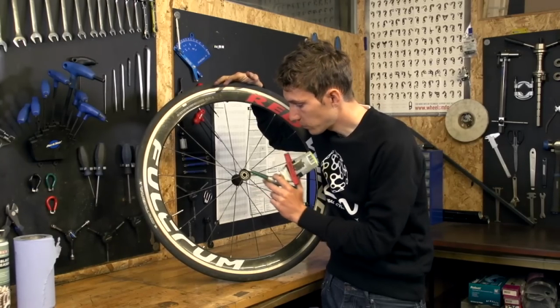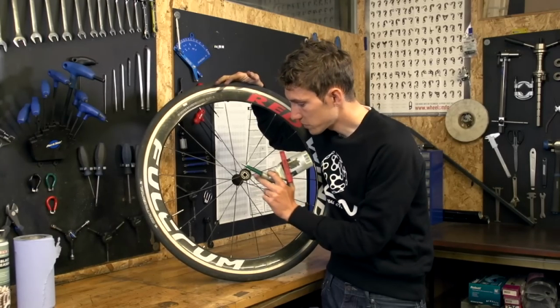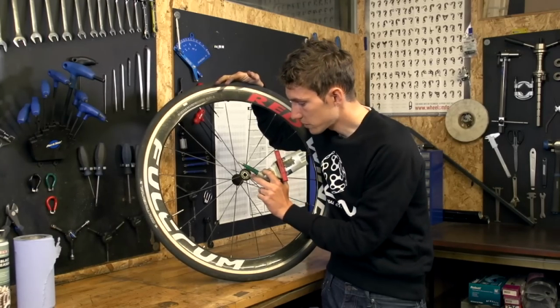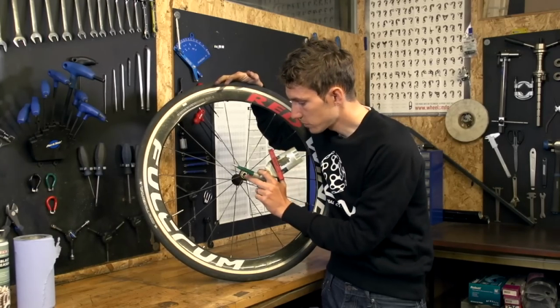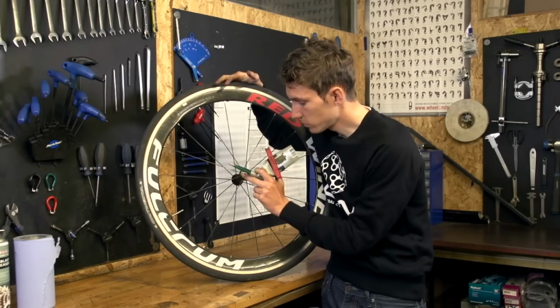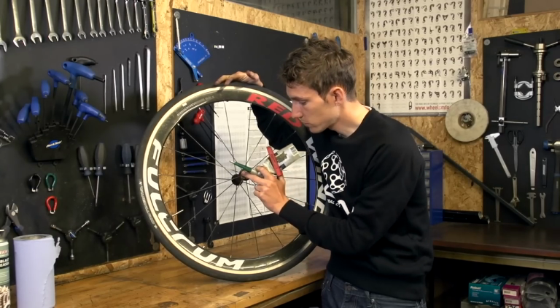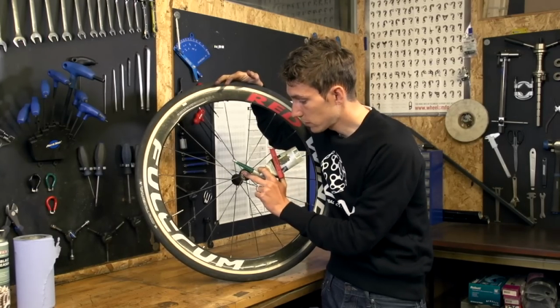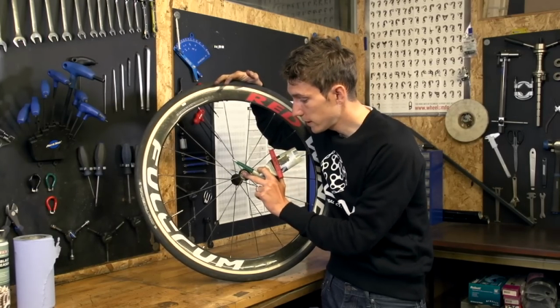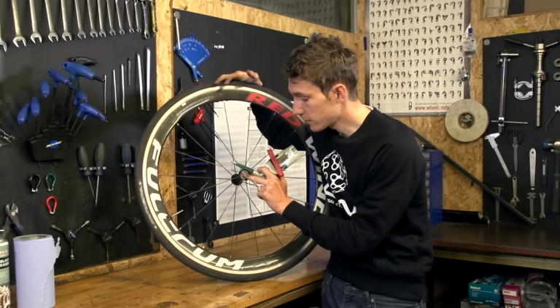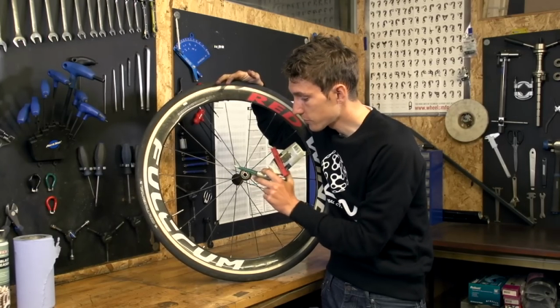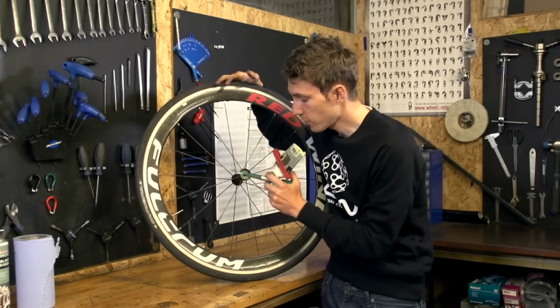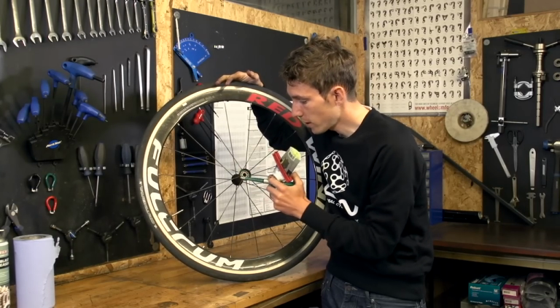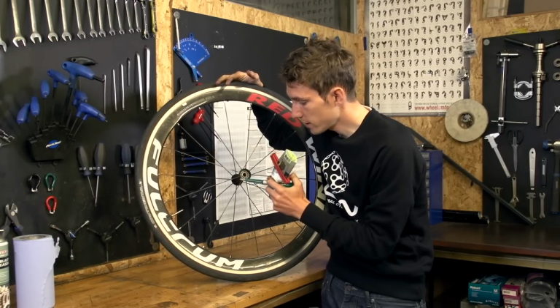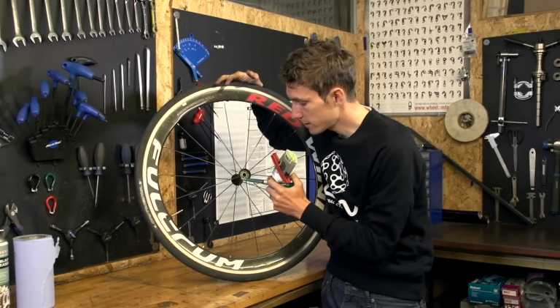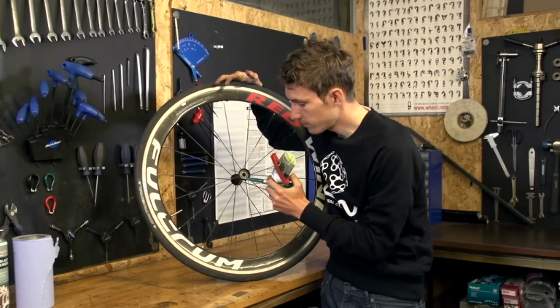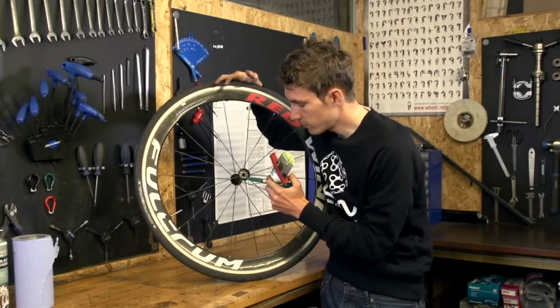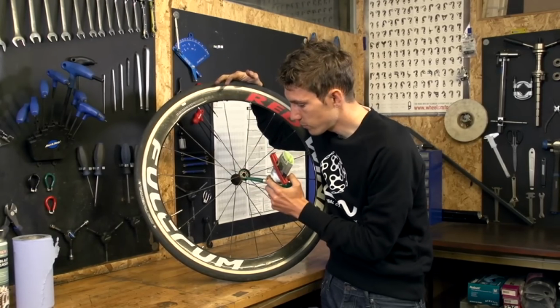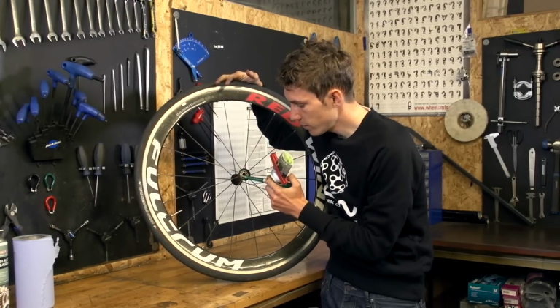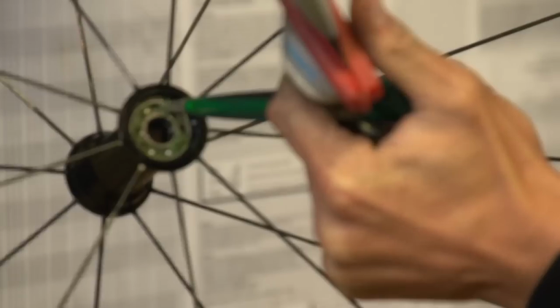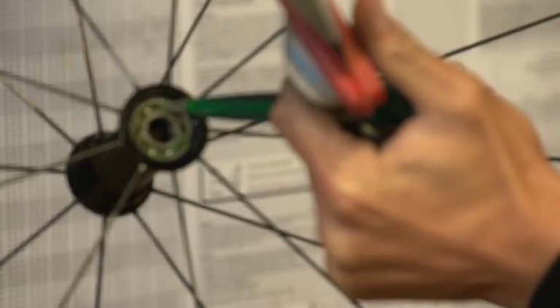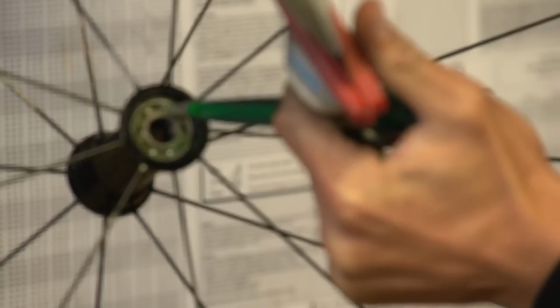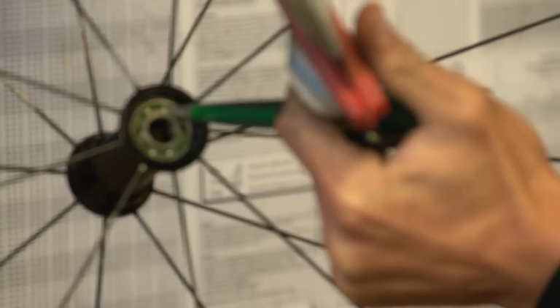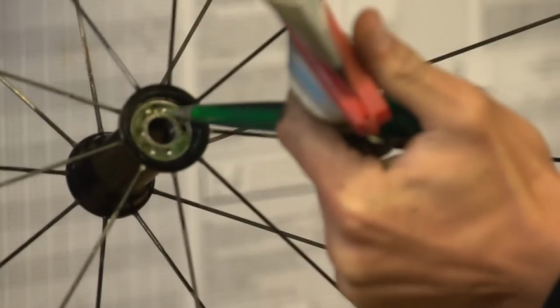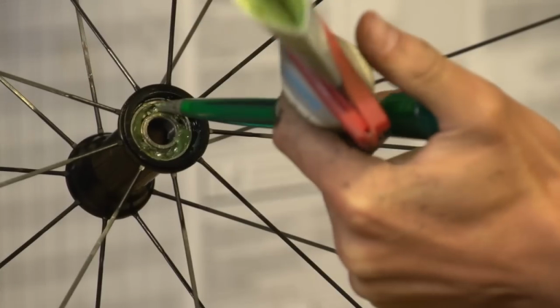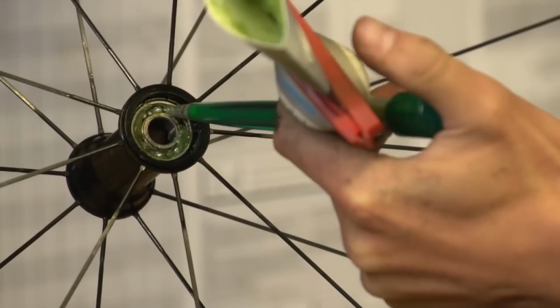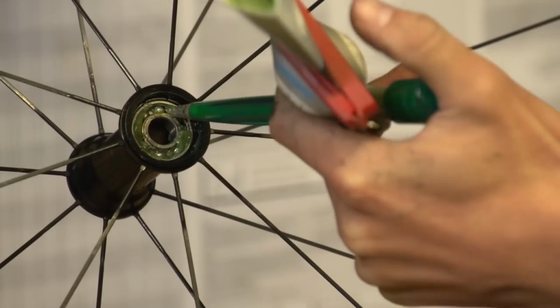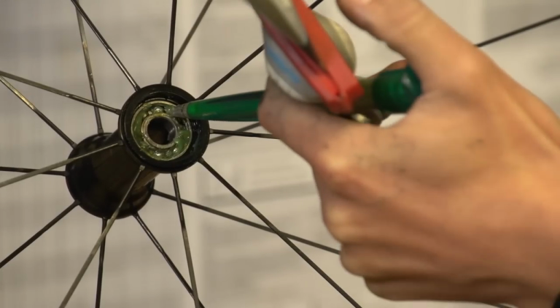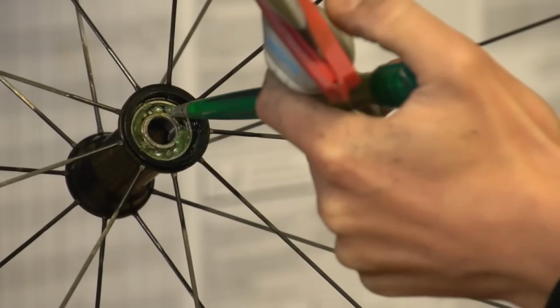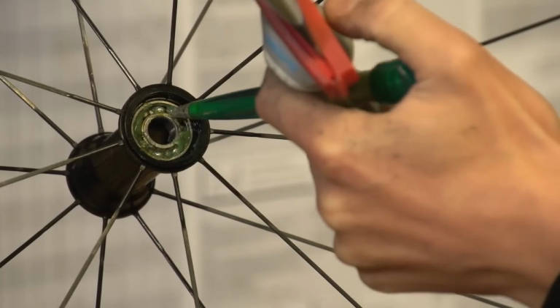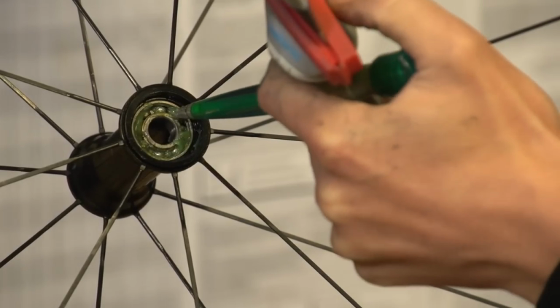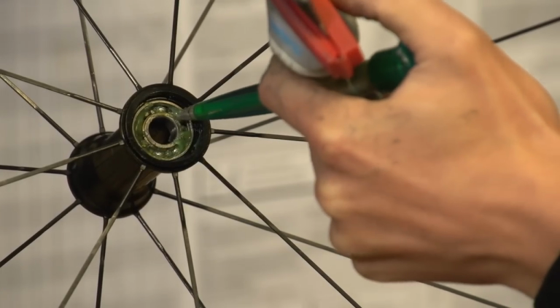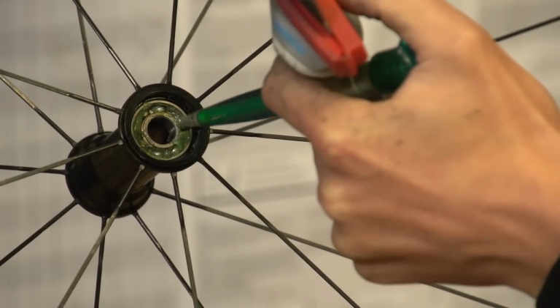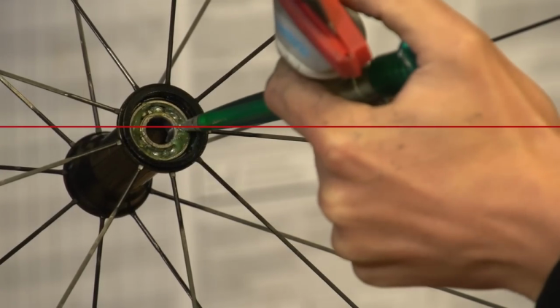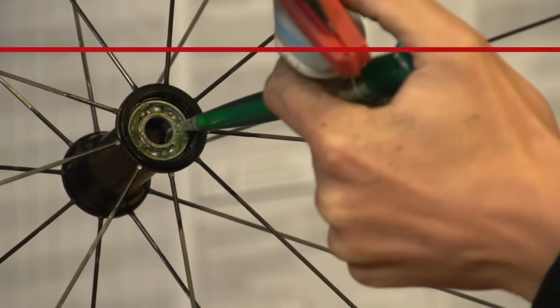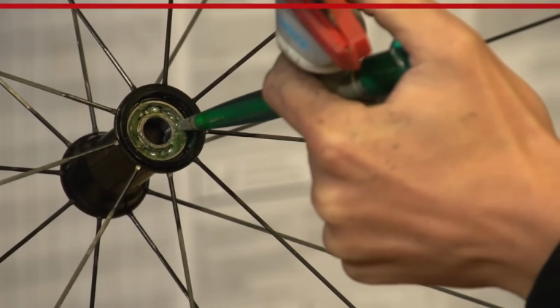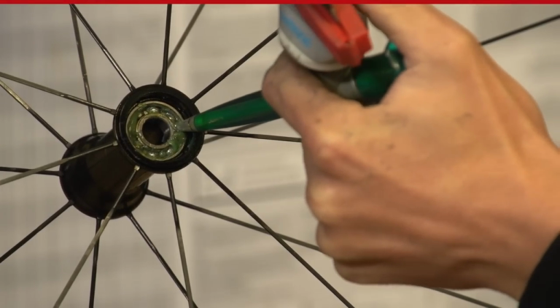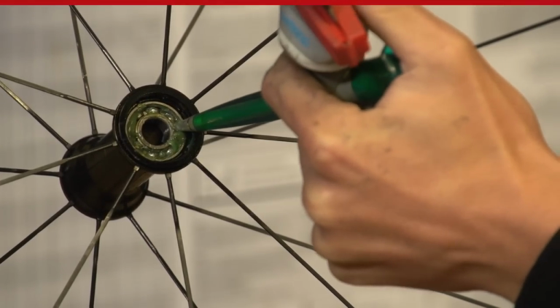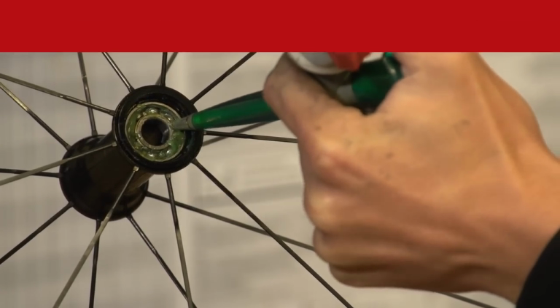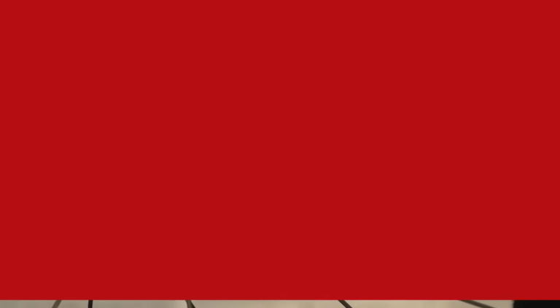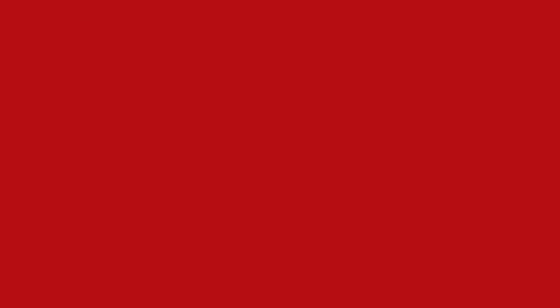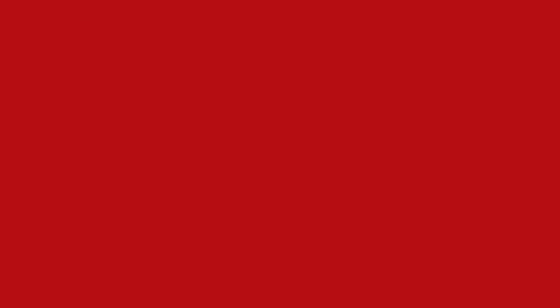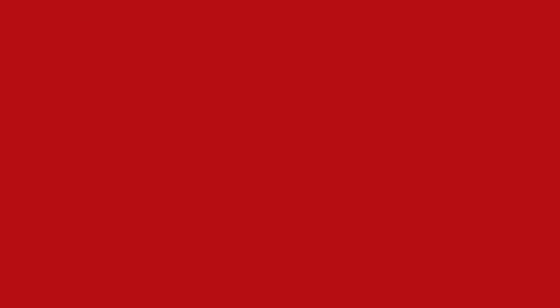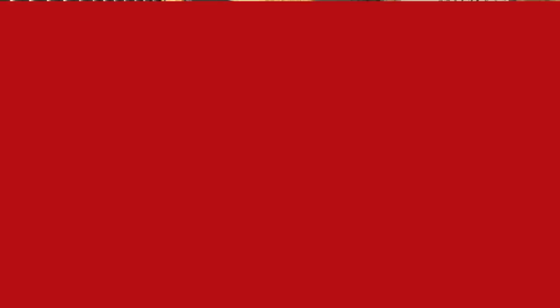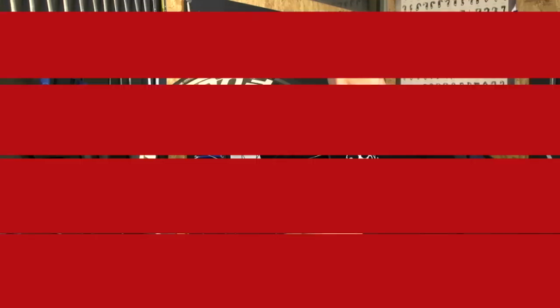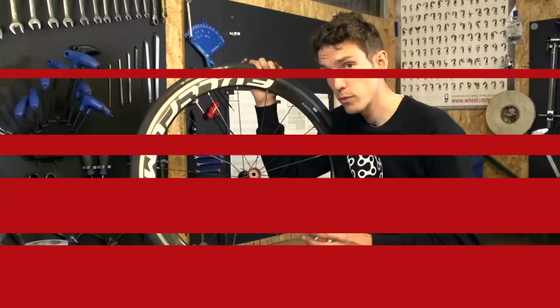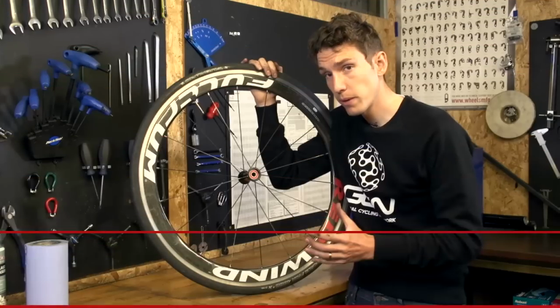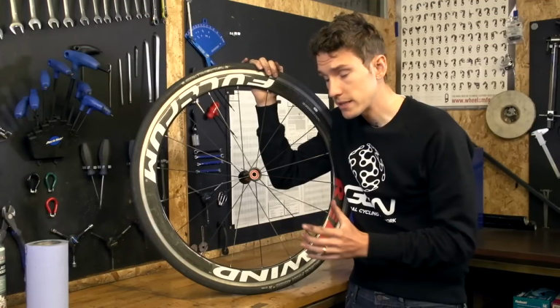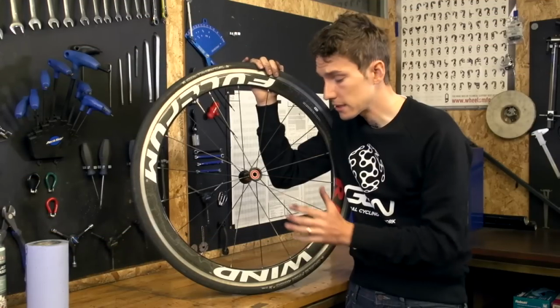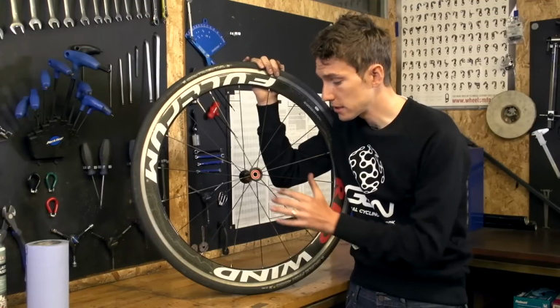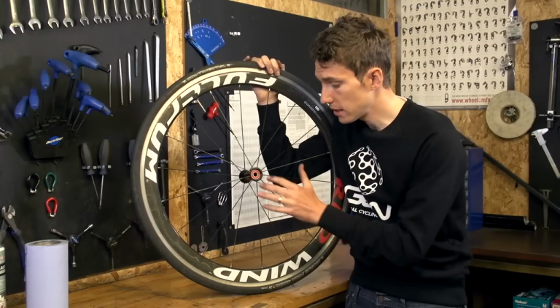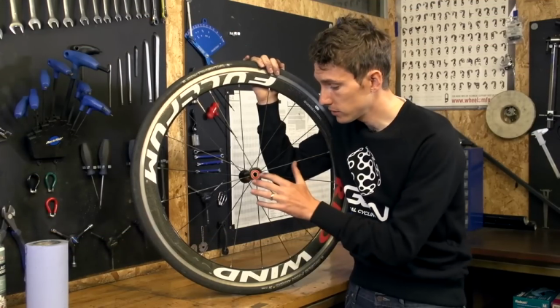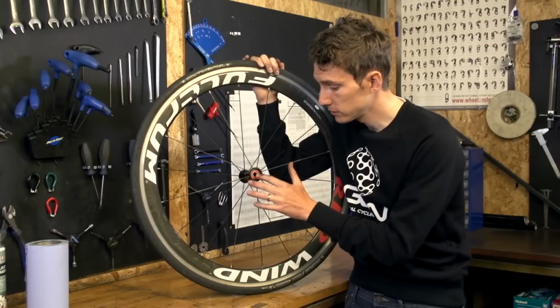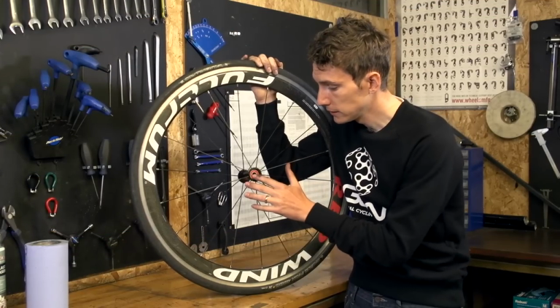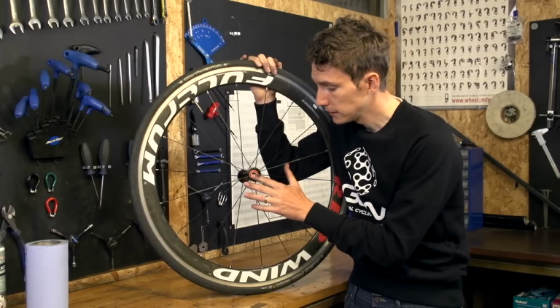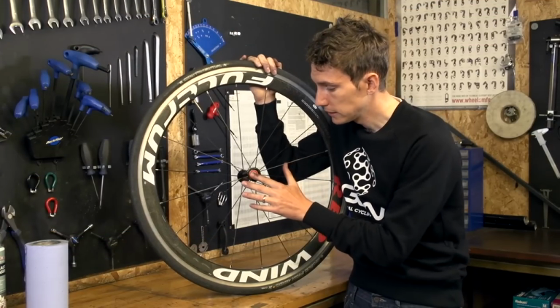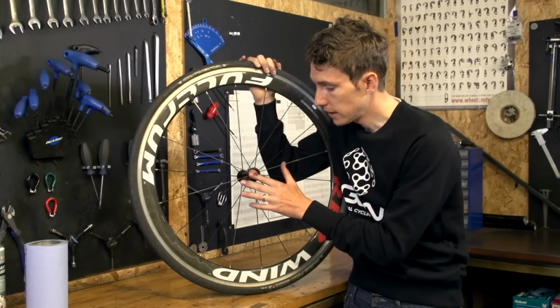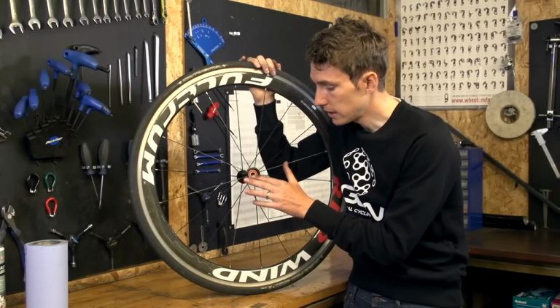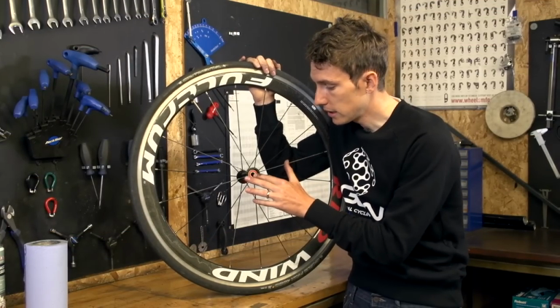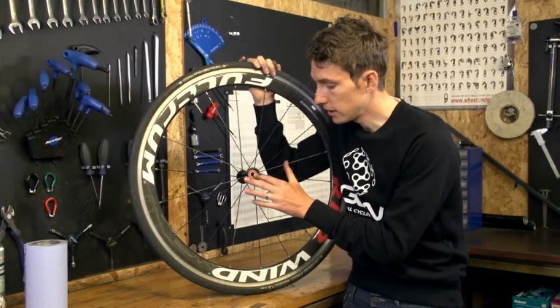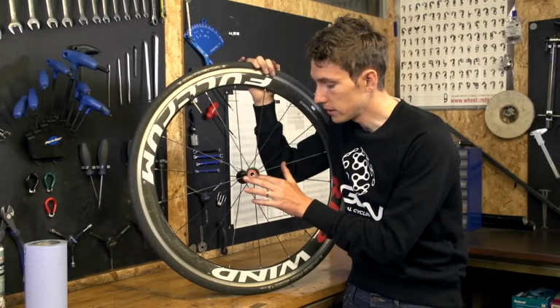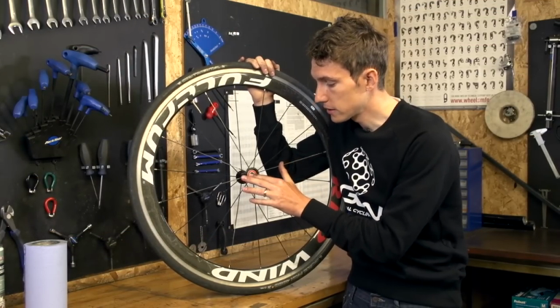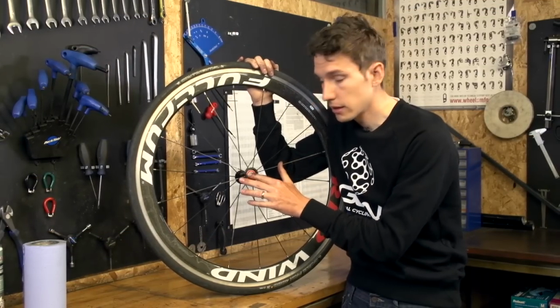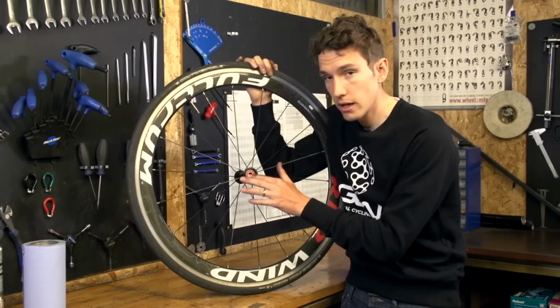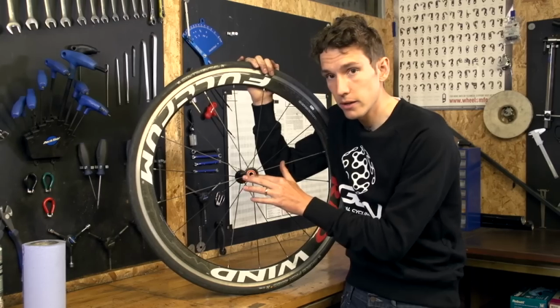Finally, once it's all clean and dry, simply re-pack it with grease. Once you've replaced the seal, you're good to go.